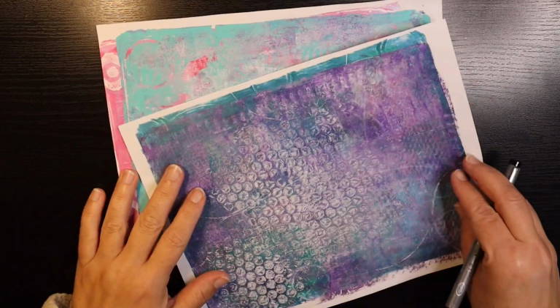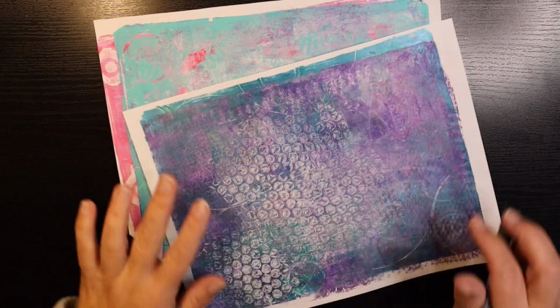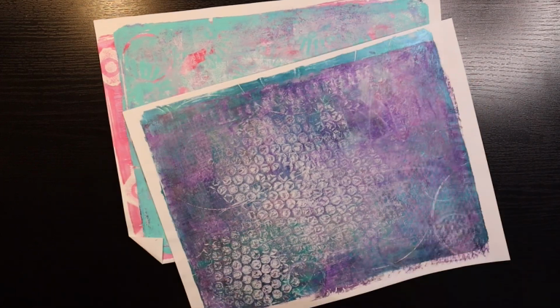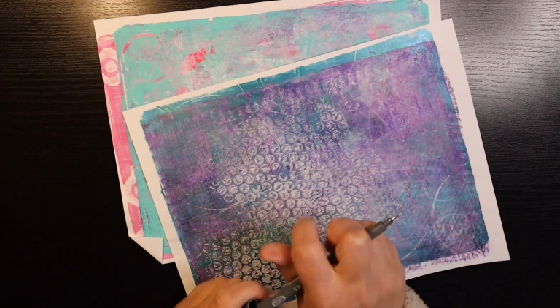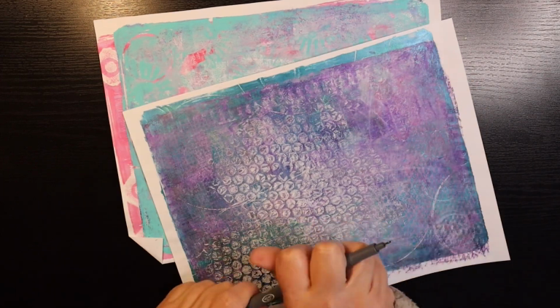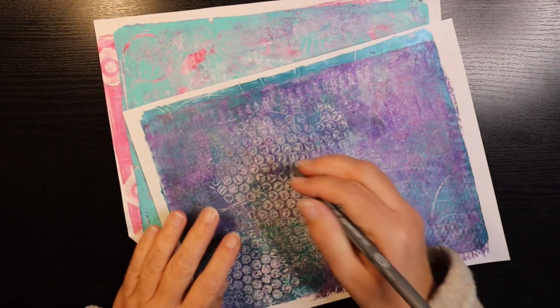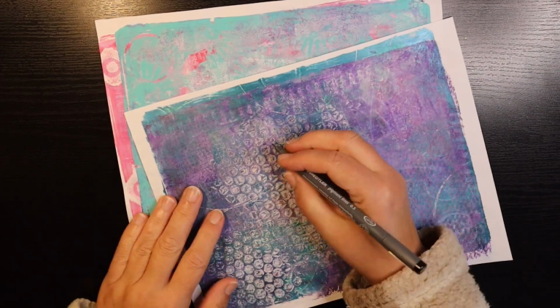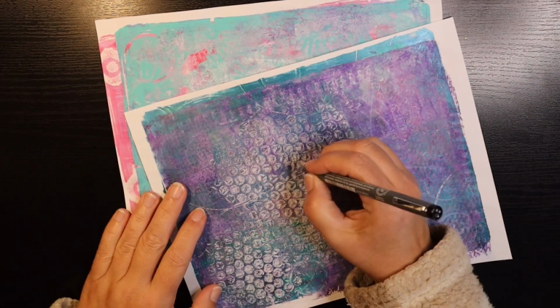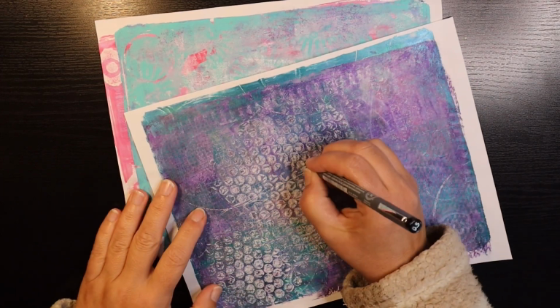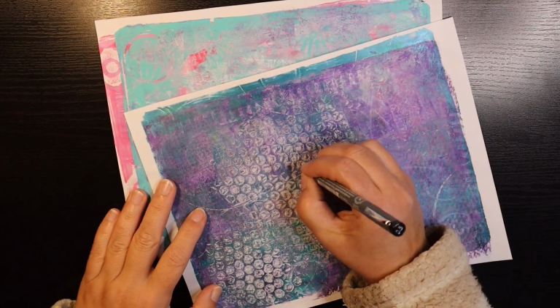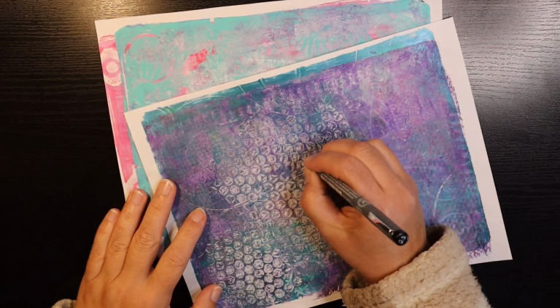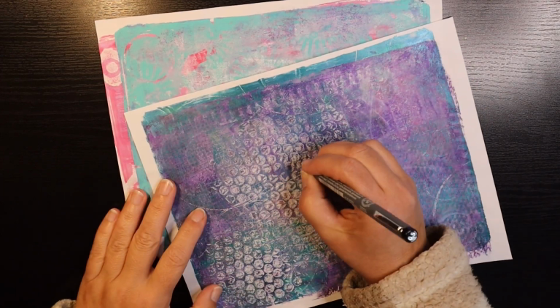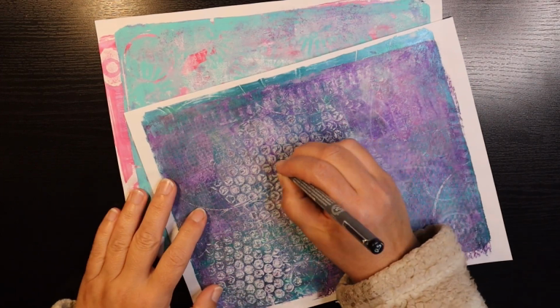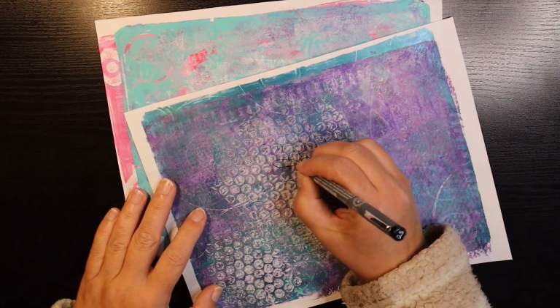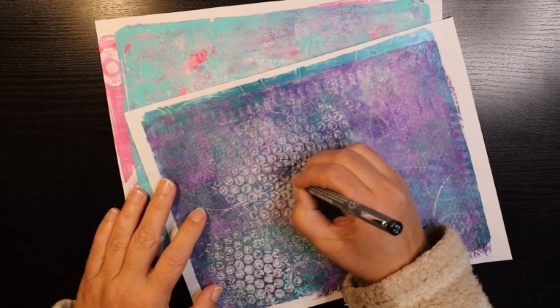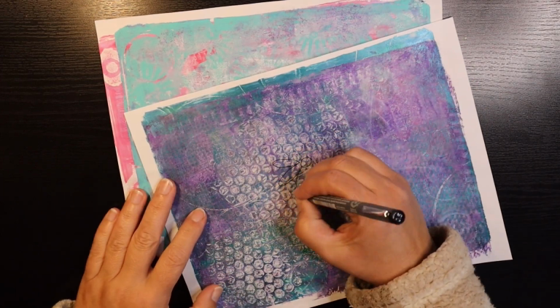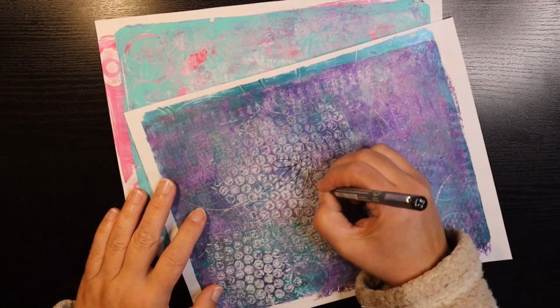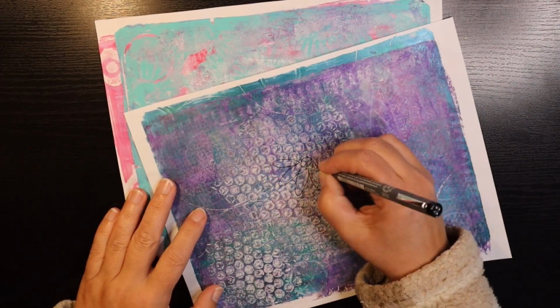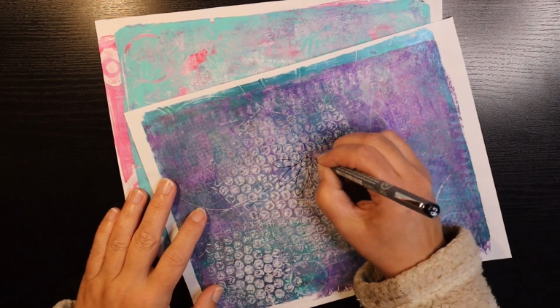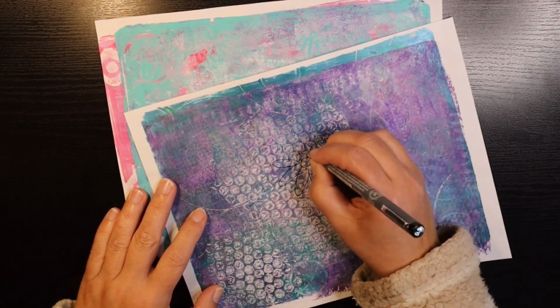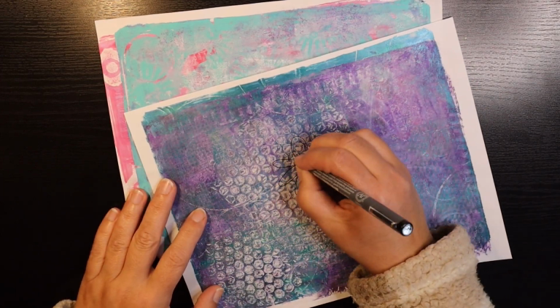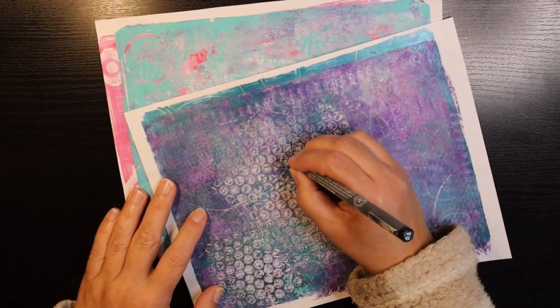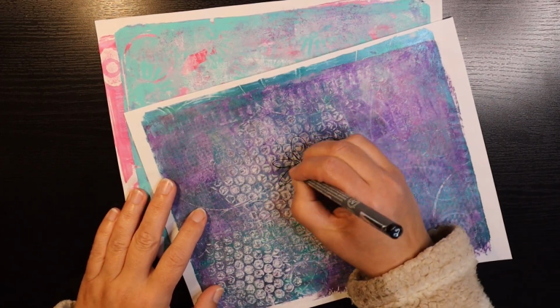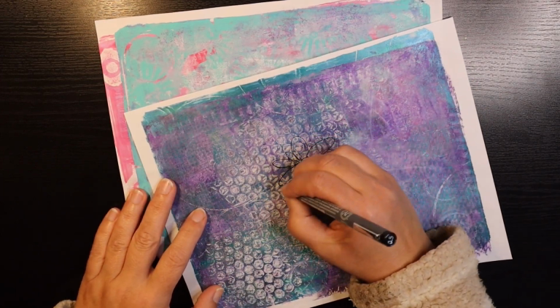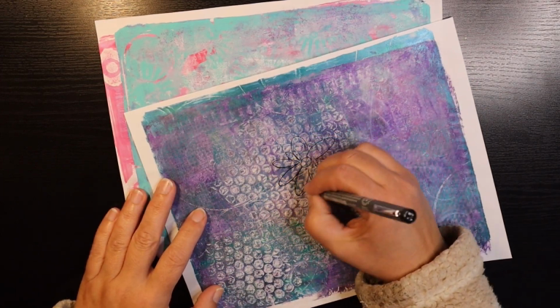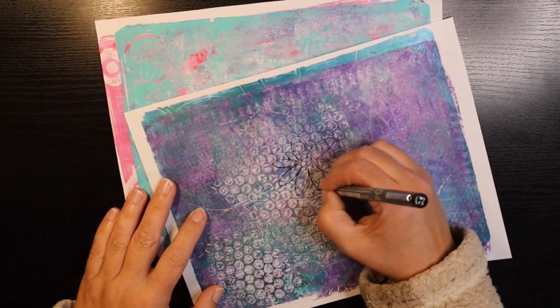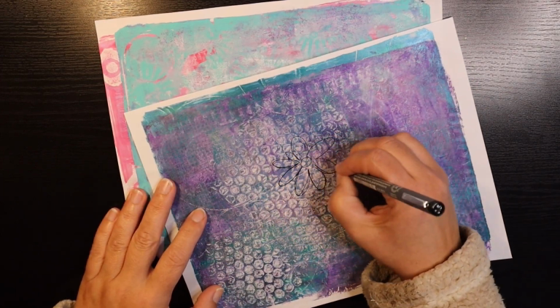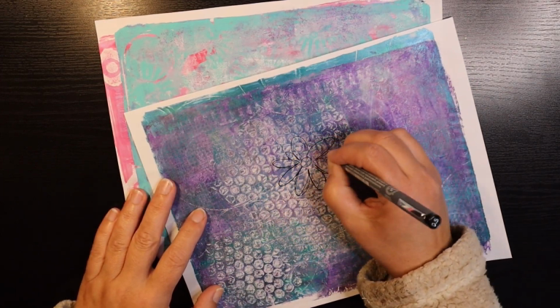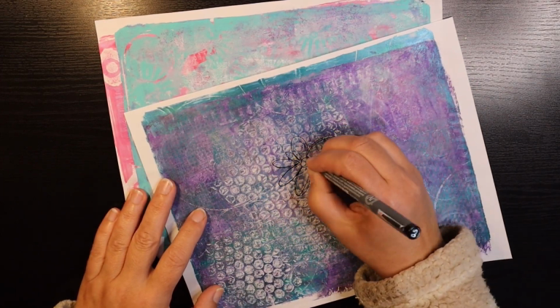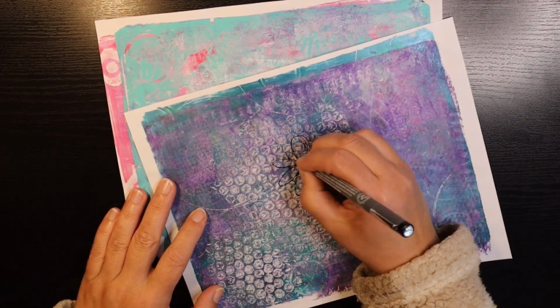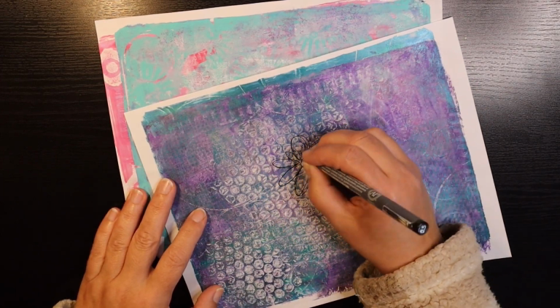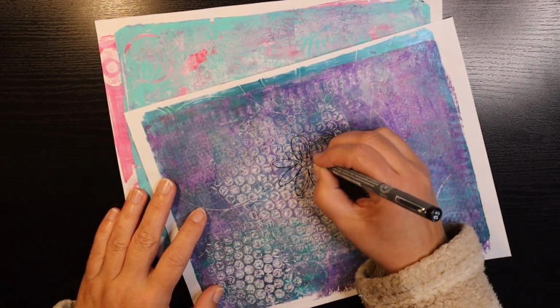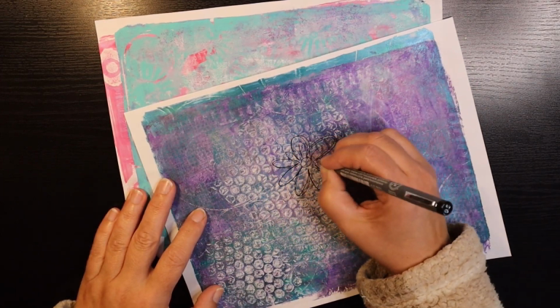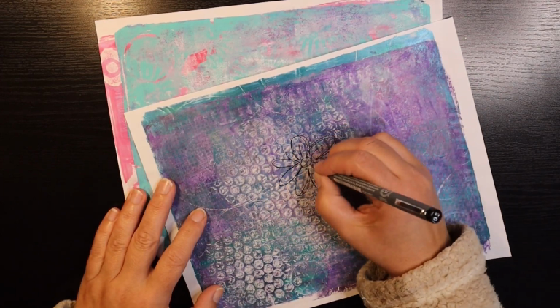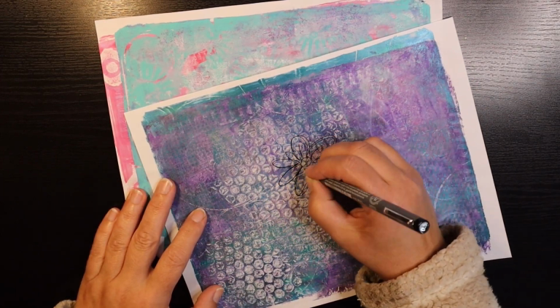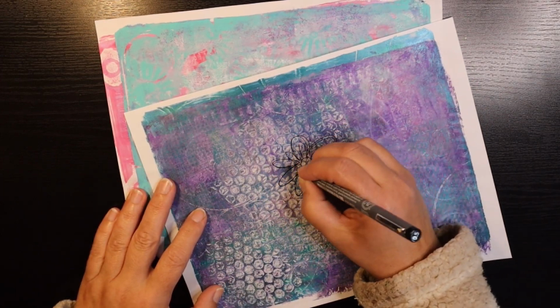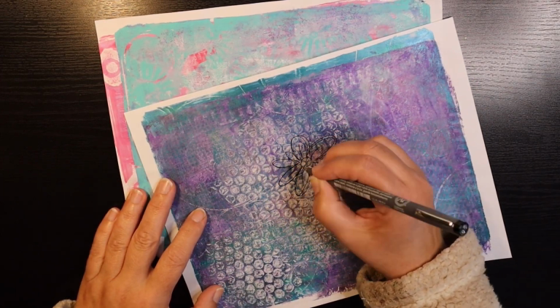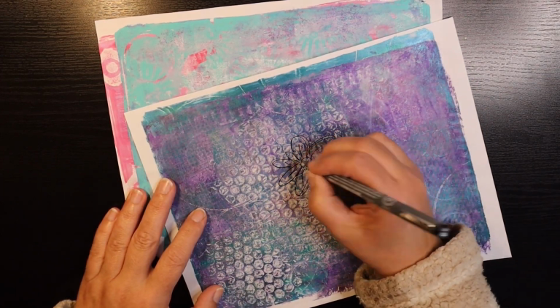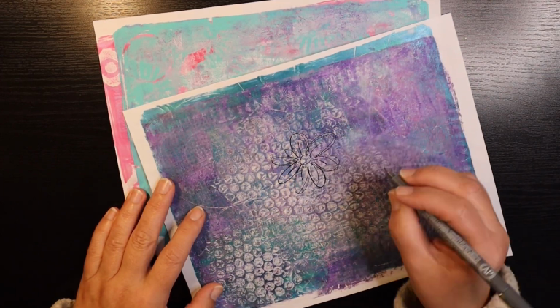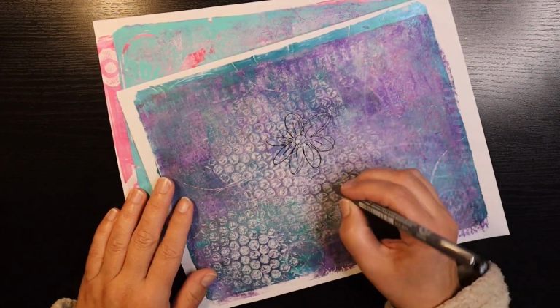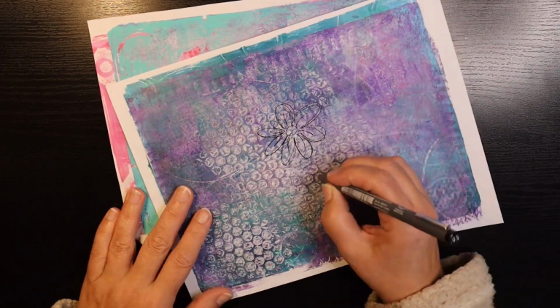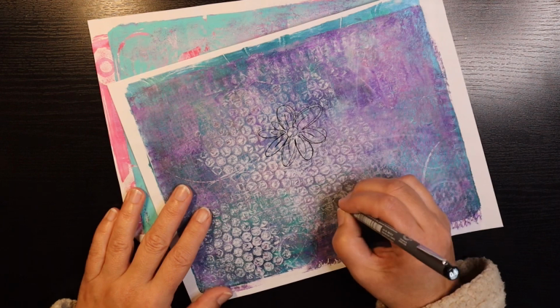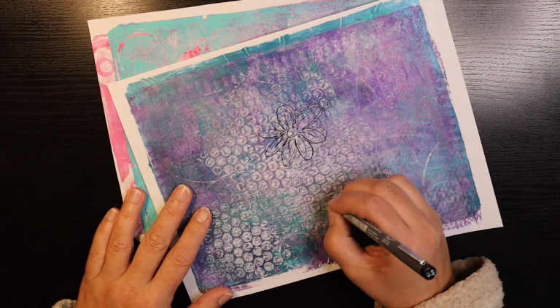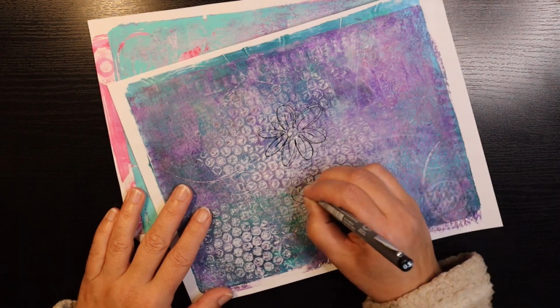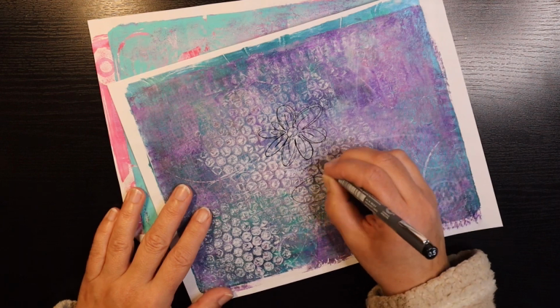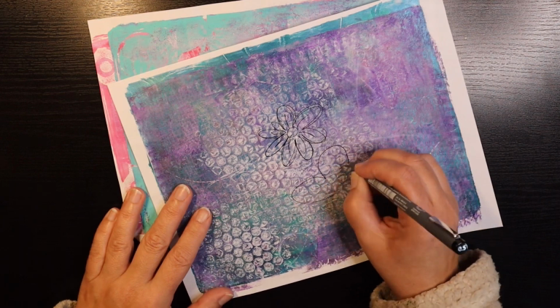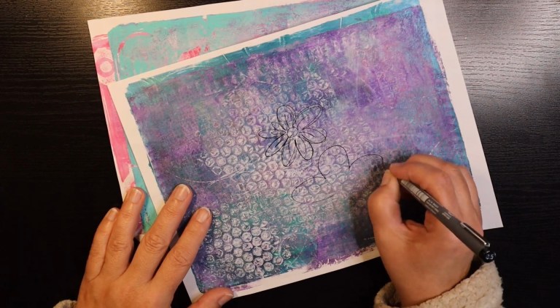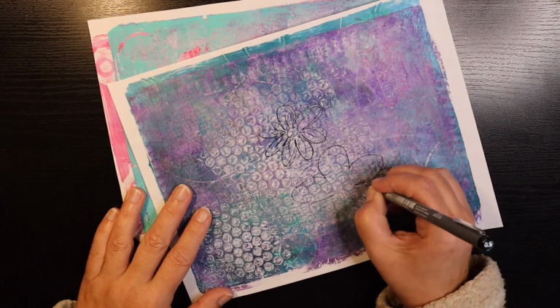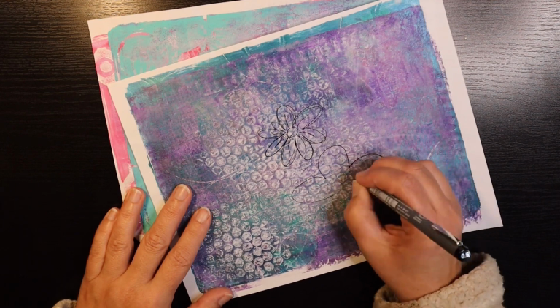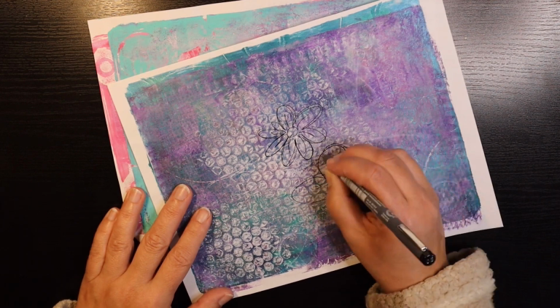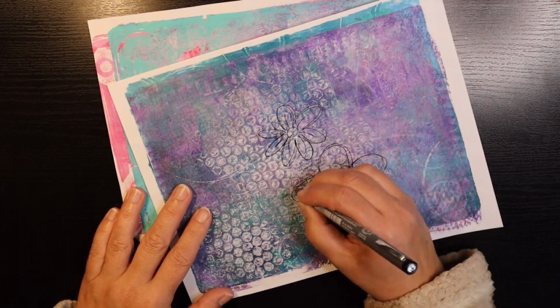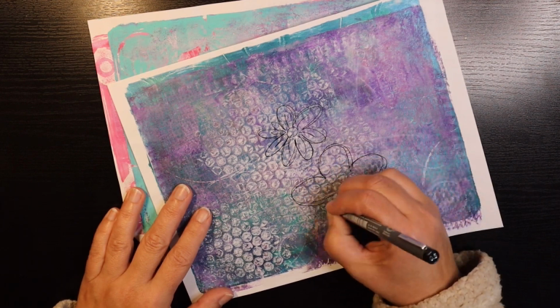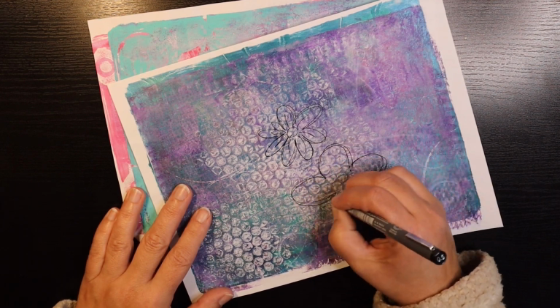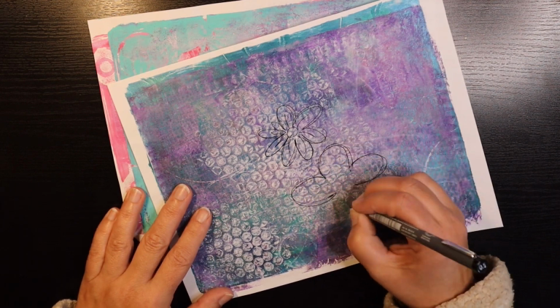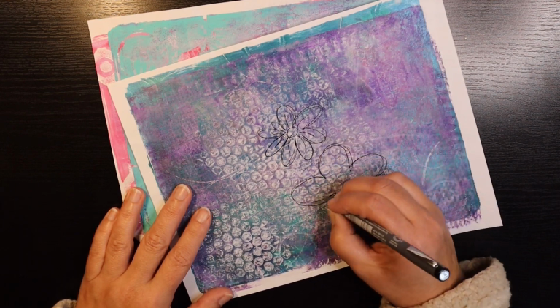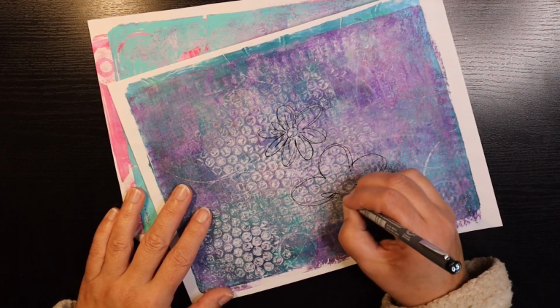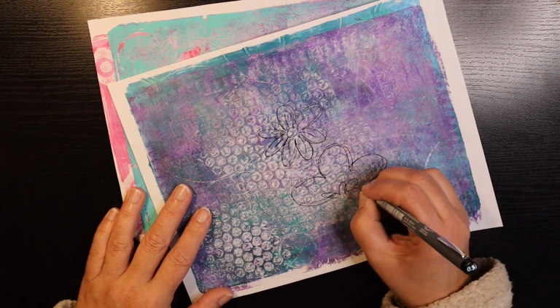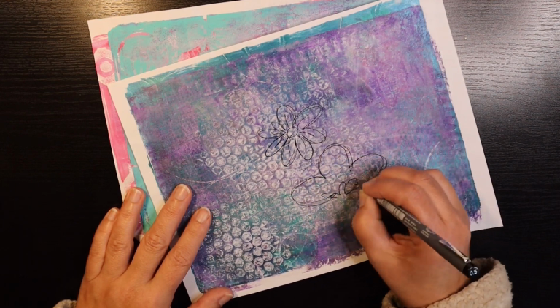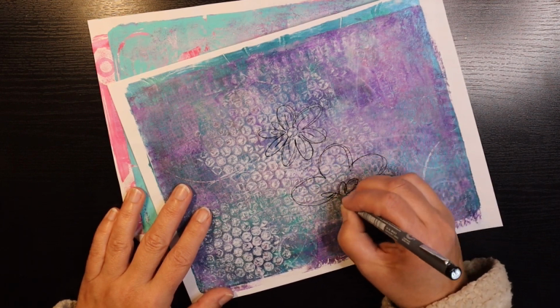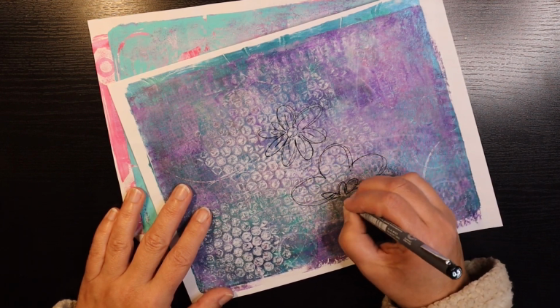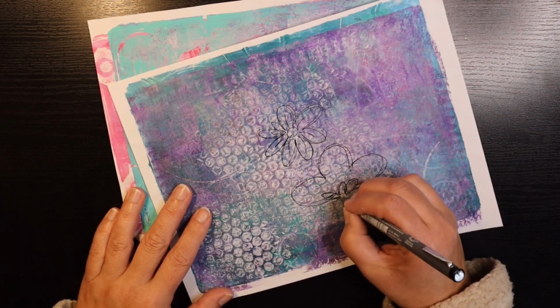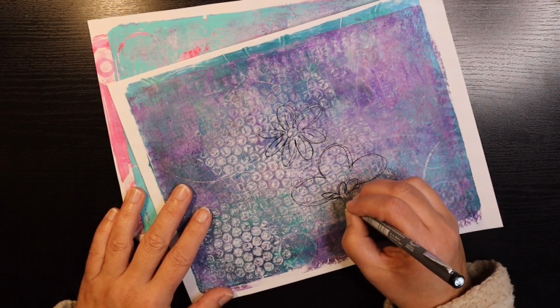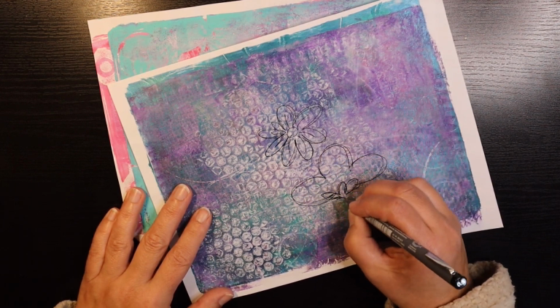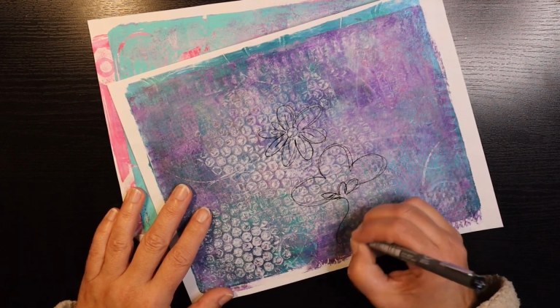Hi friends, it's Amy at Doki Doki Forest. Welcome, I'm so glad you're here. What are we up to today?